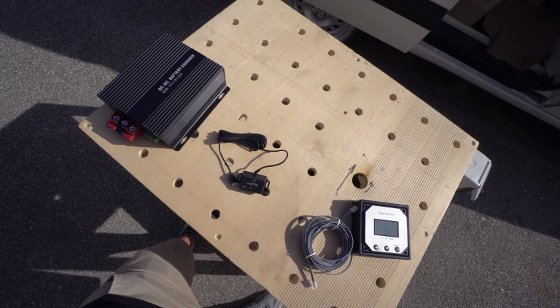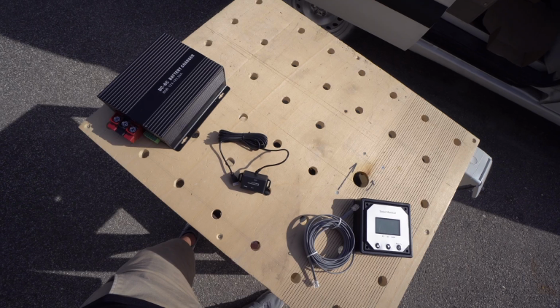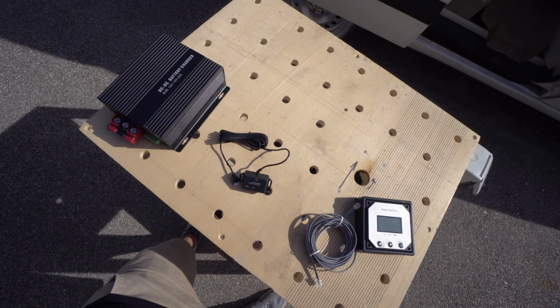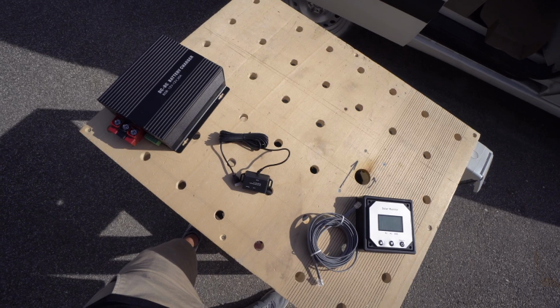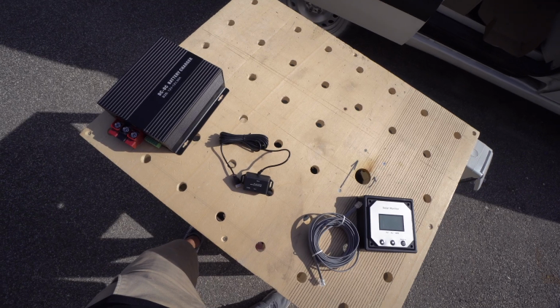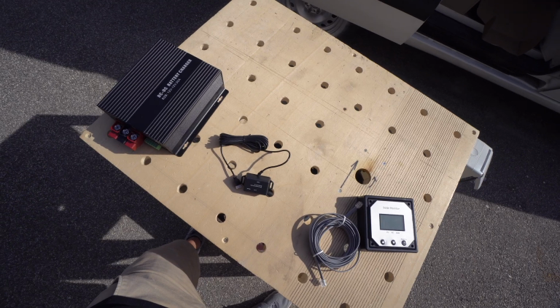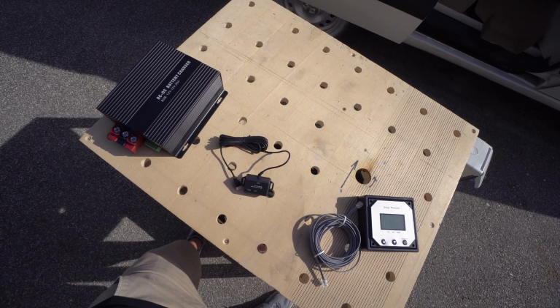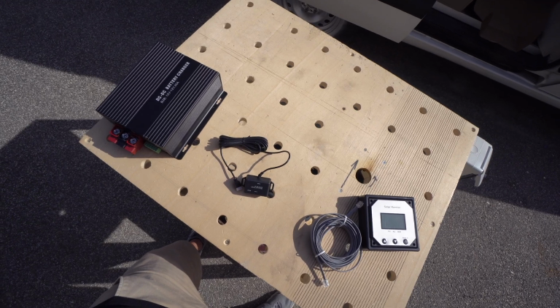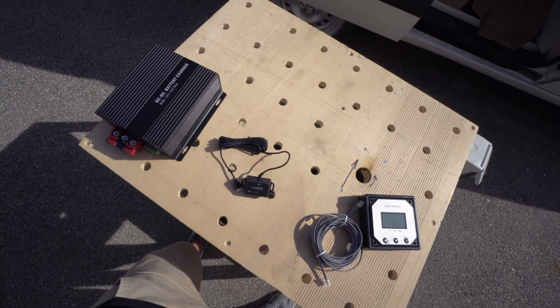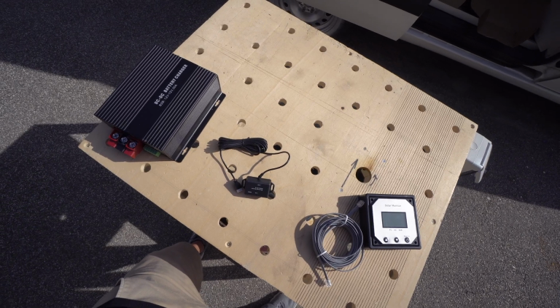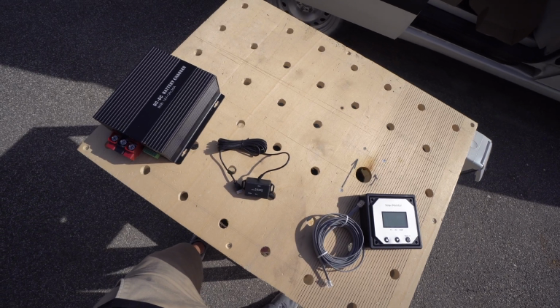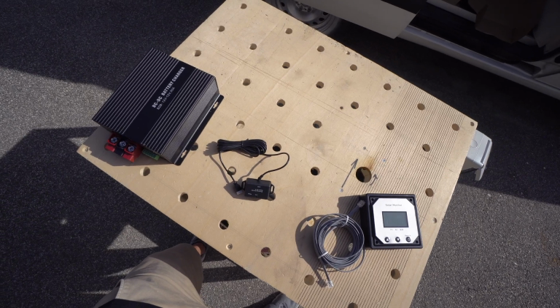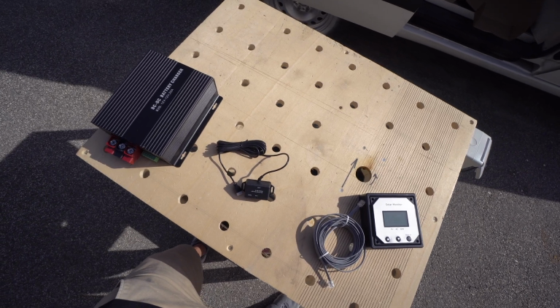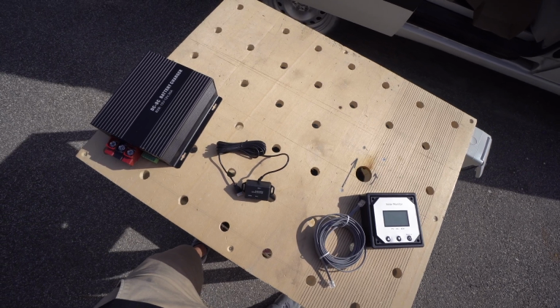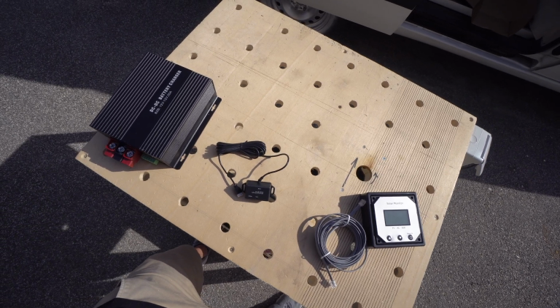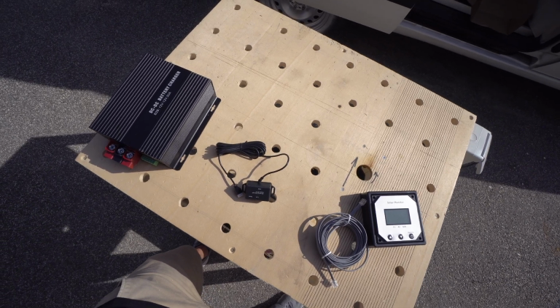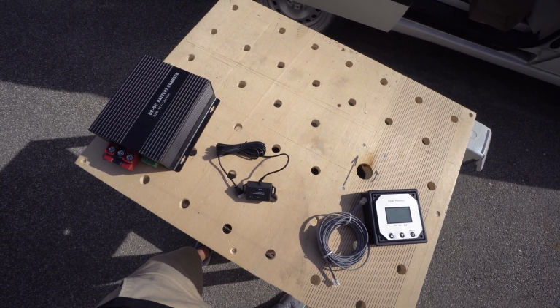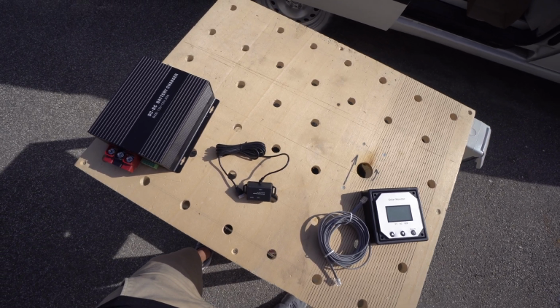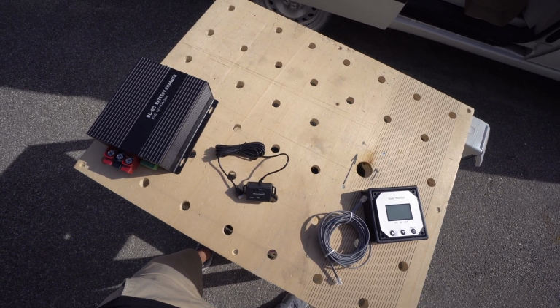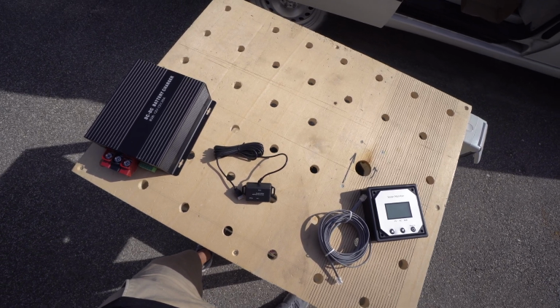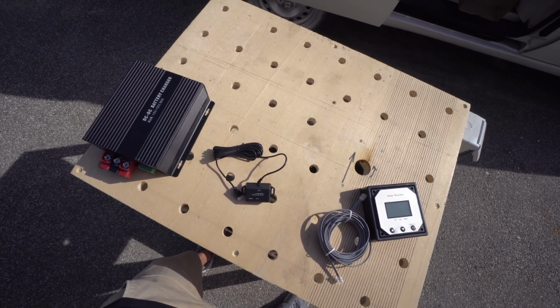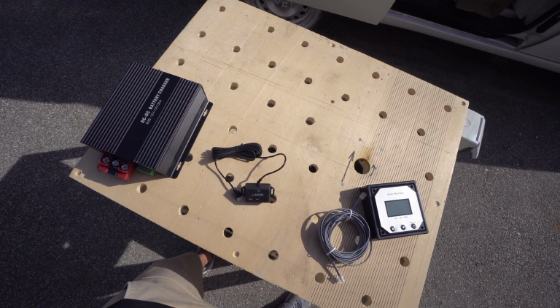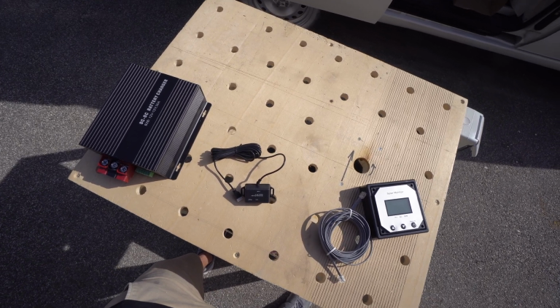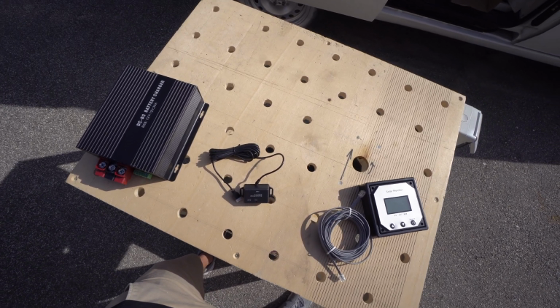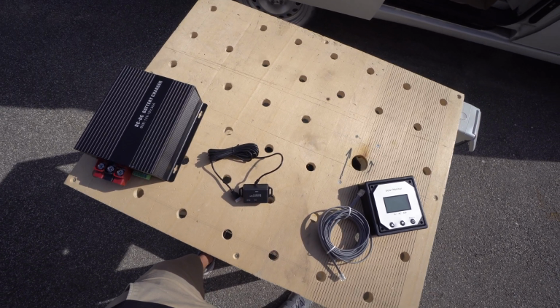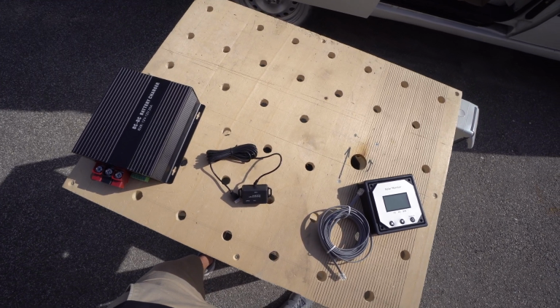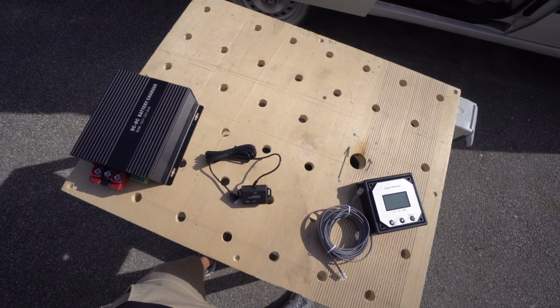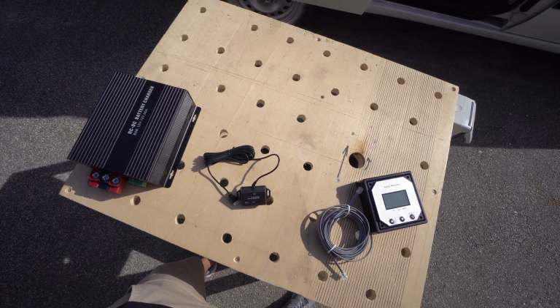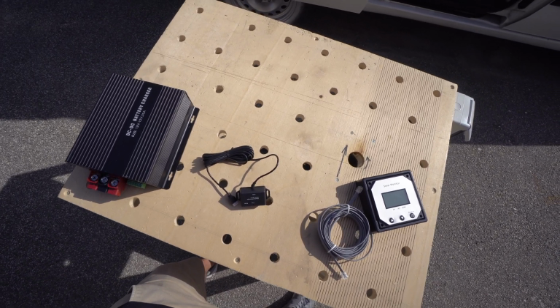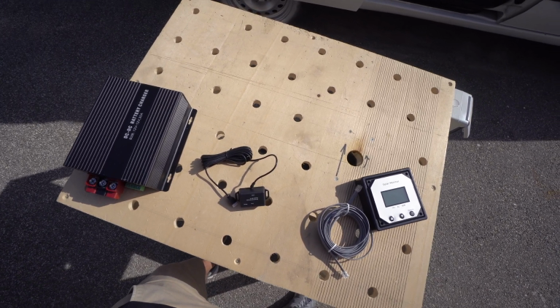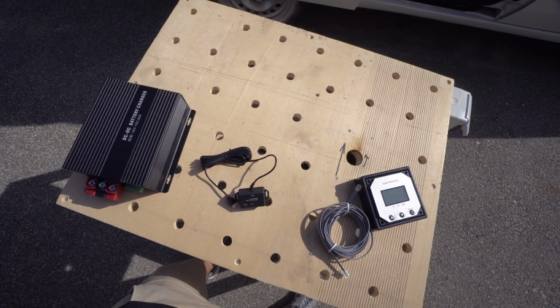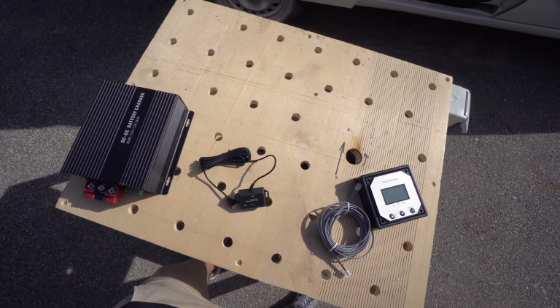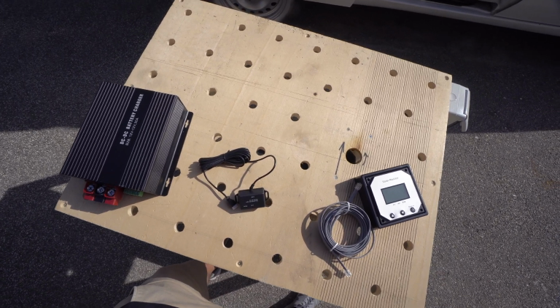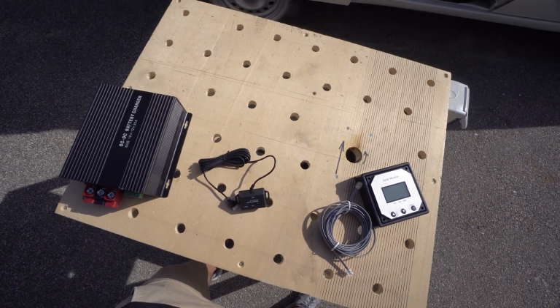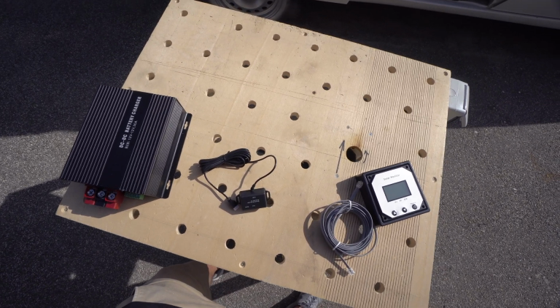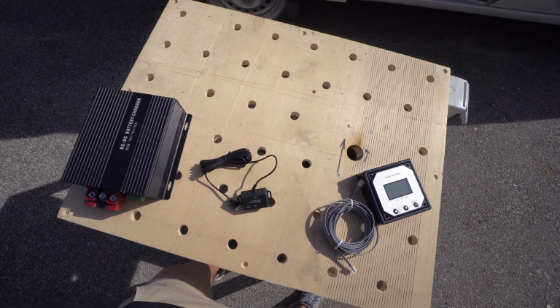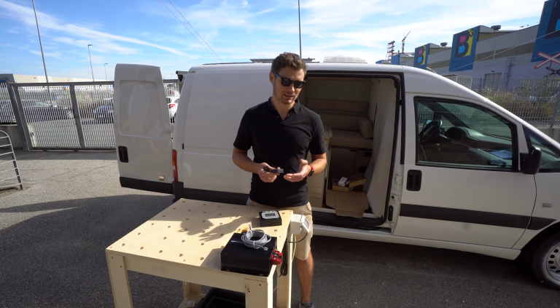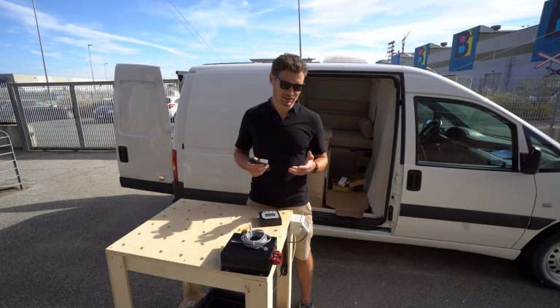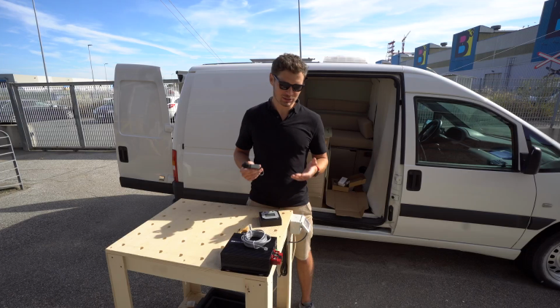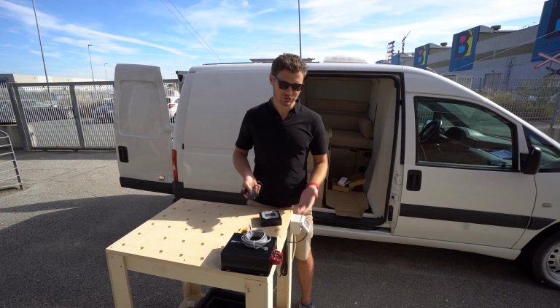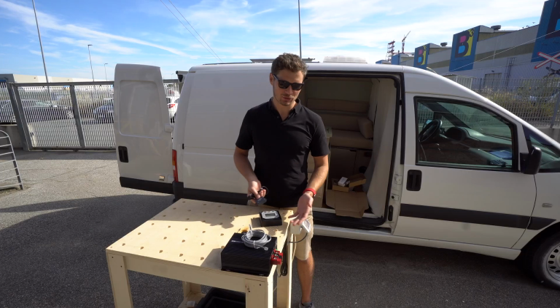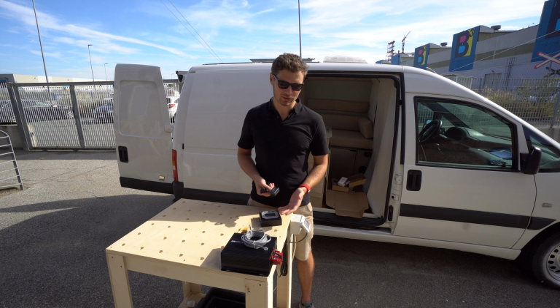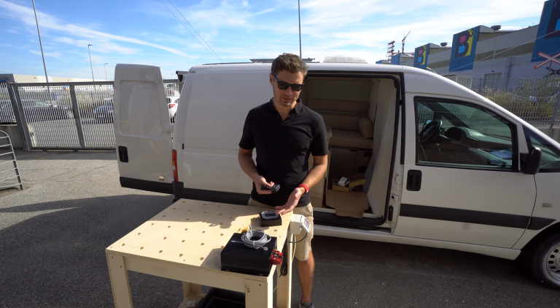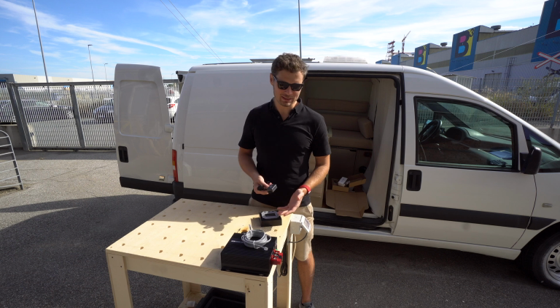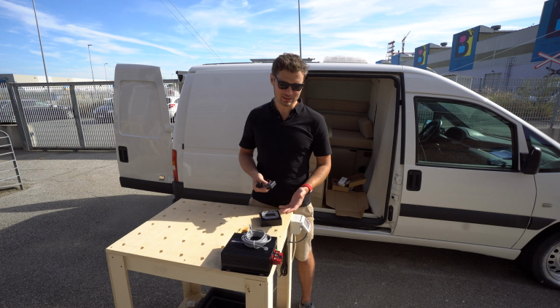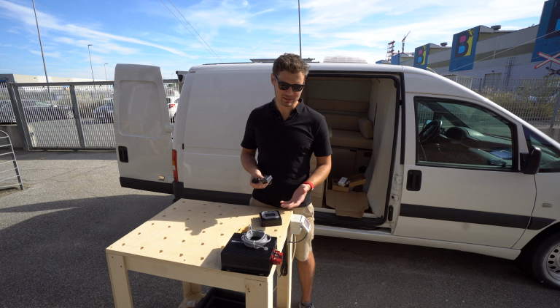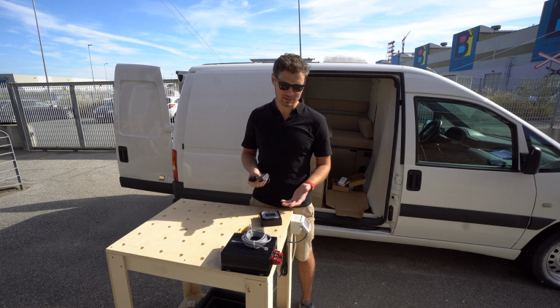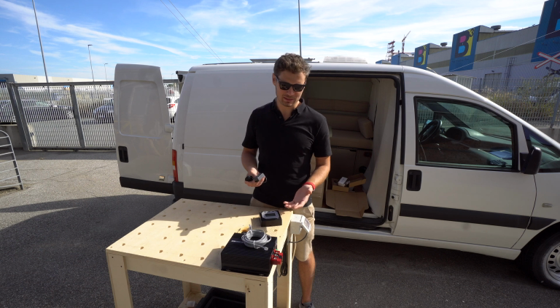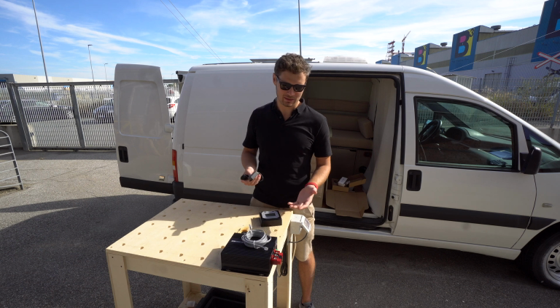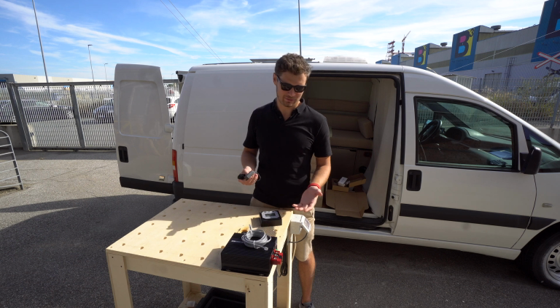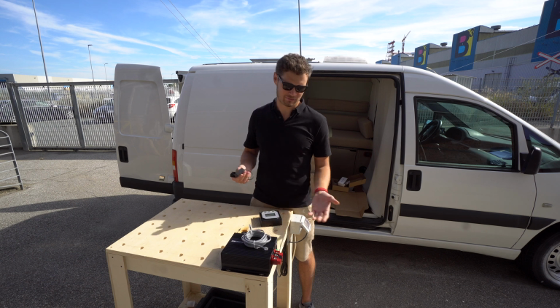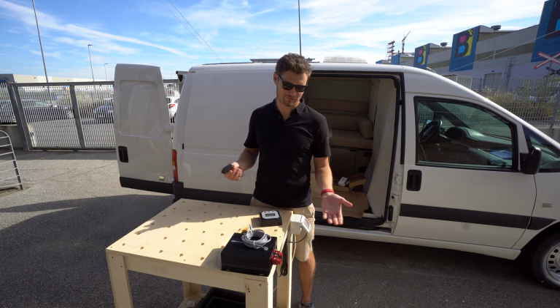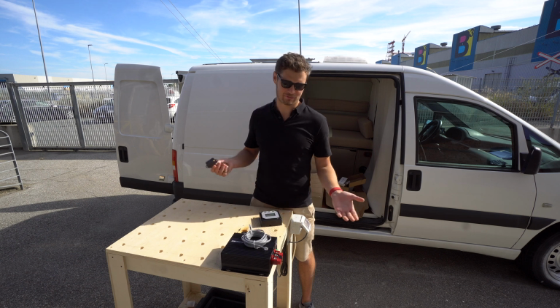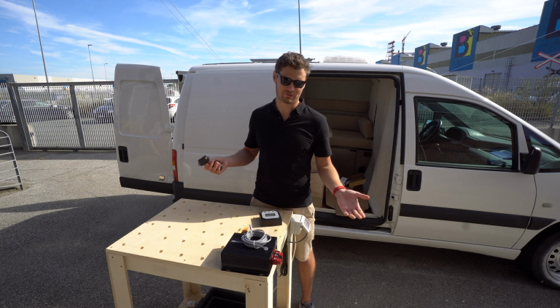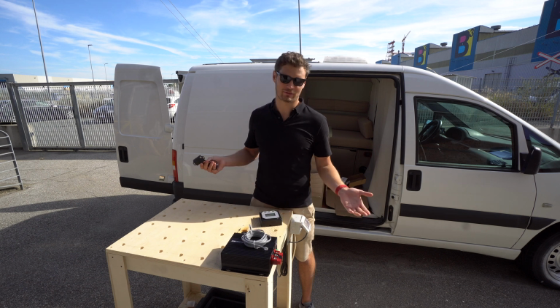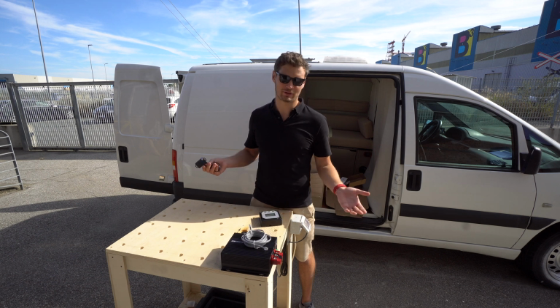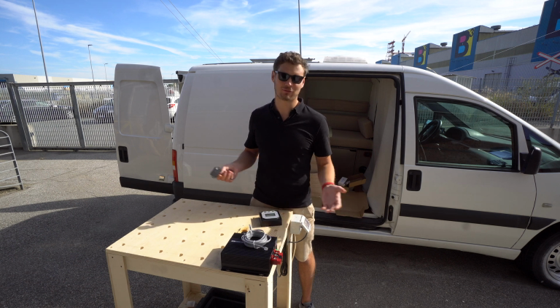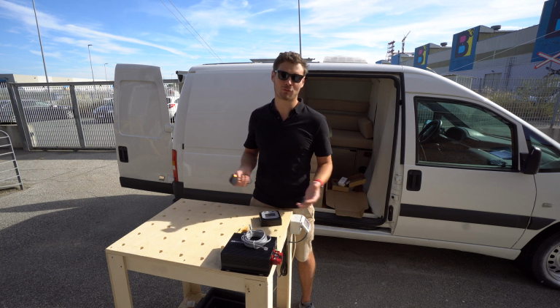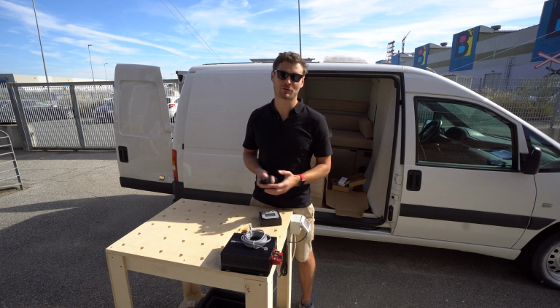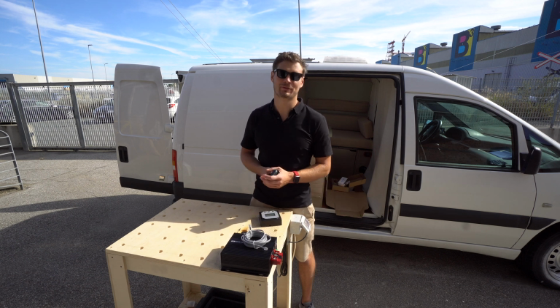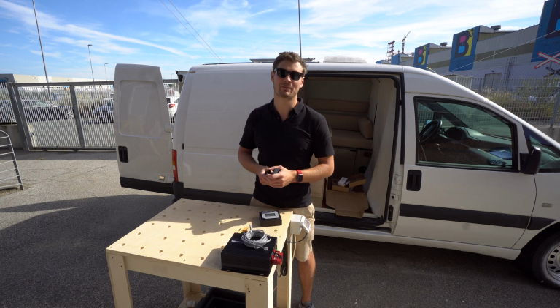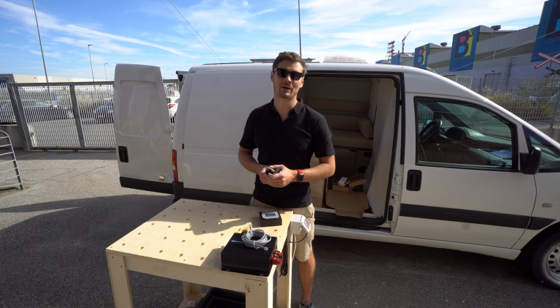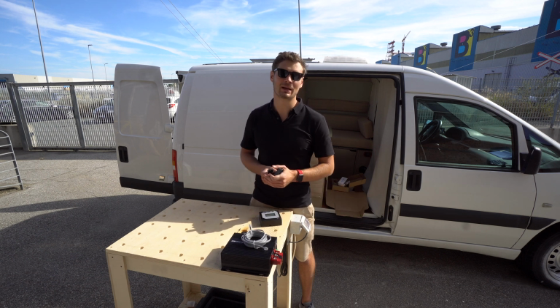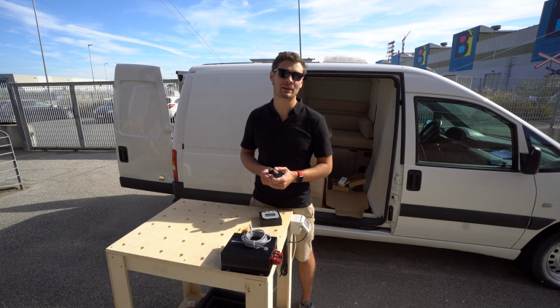These three products should solve my problem of charging the lithium battery. Let's install it and see if it's worth the money.